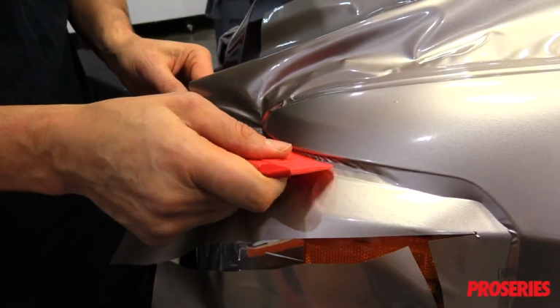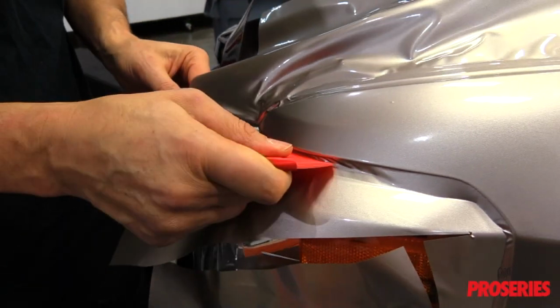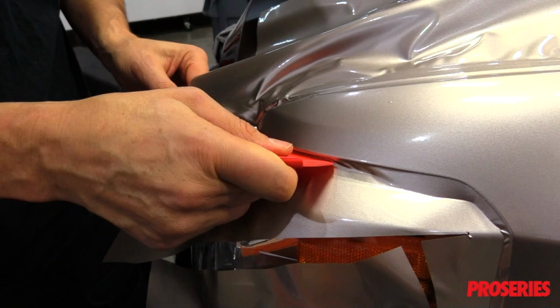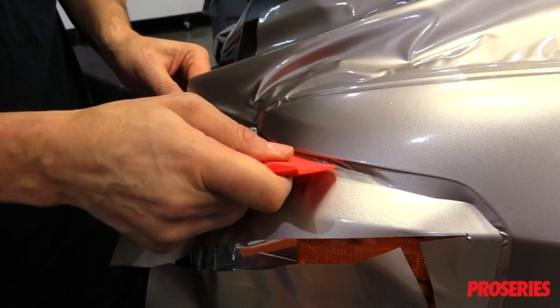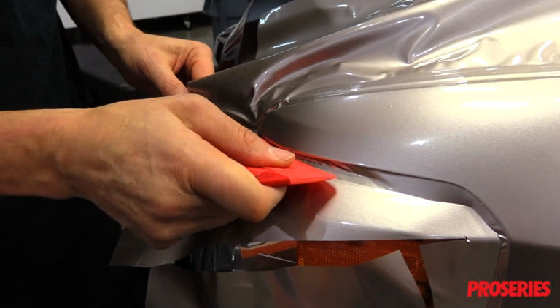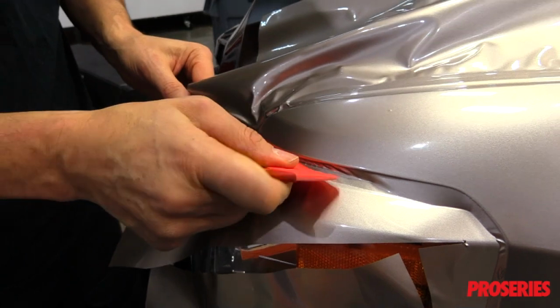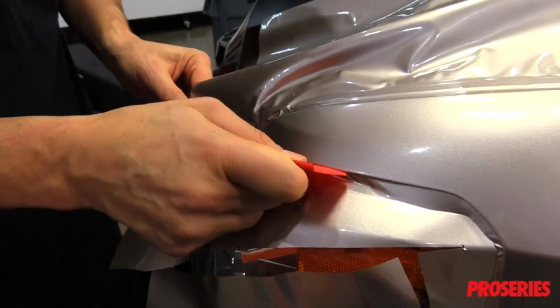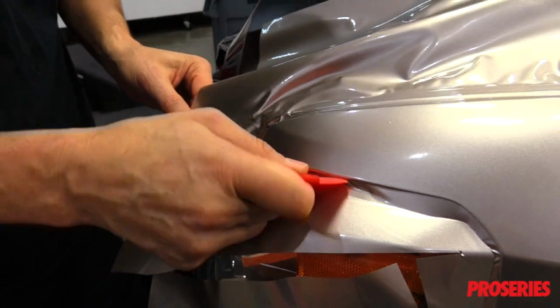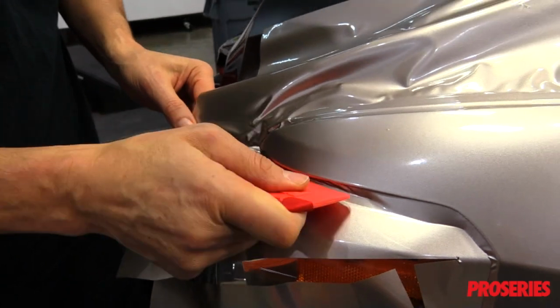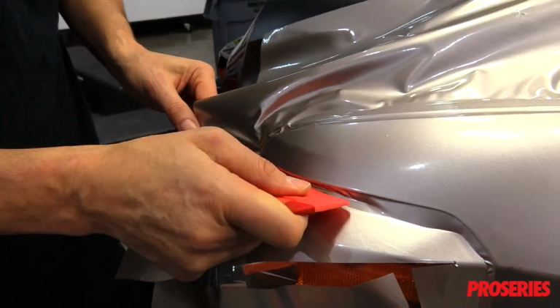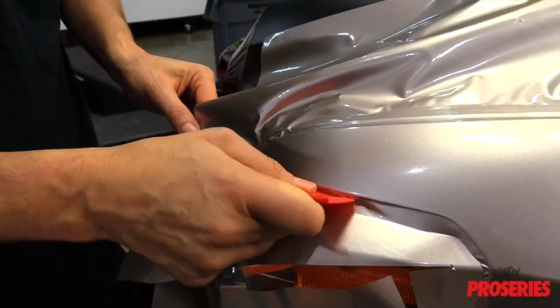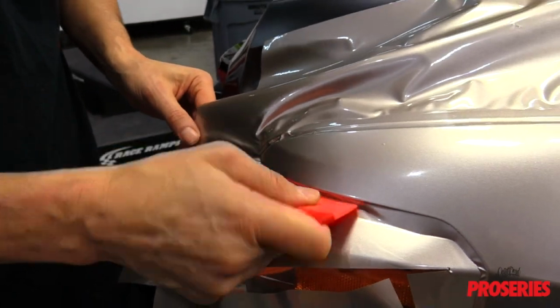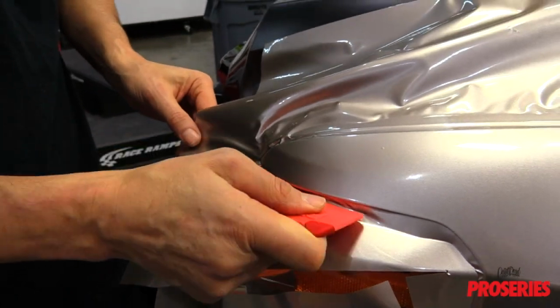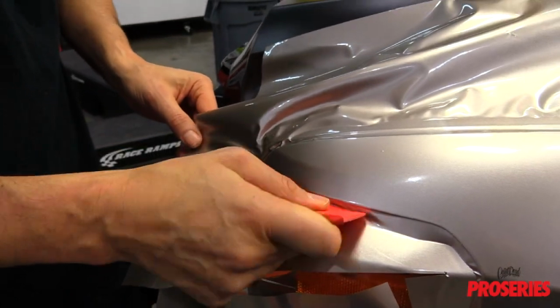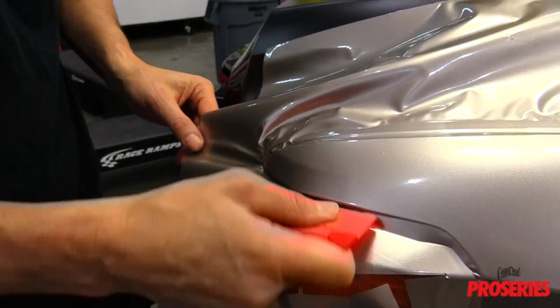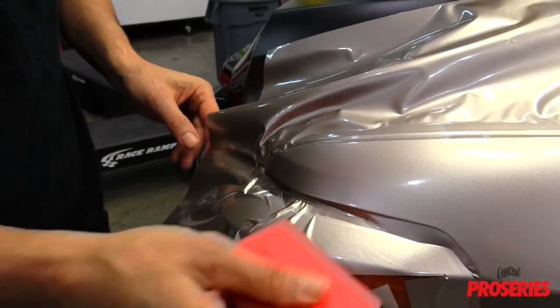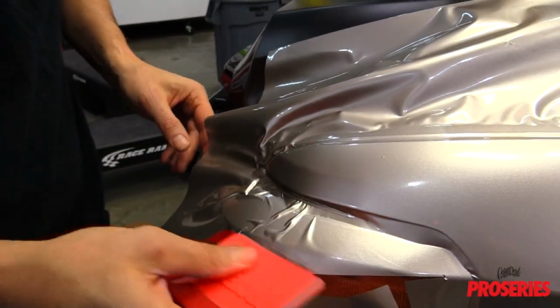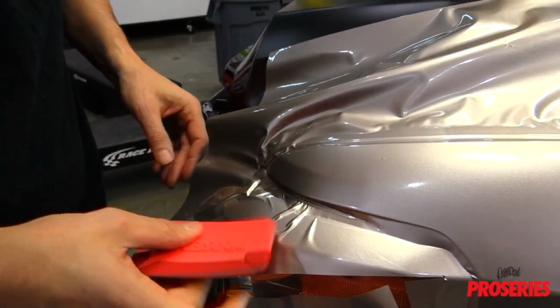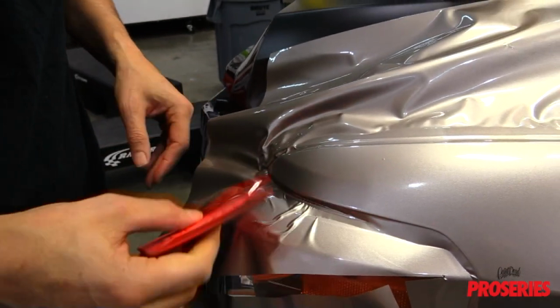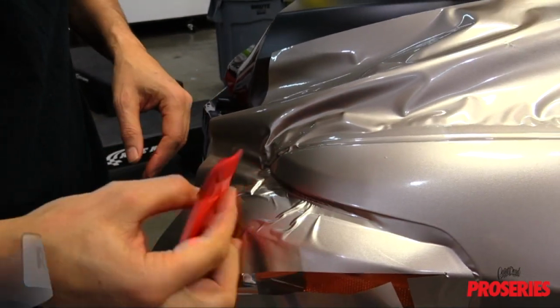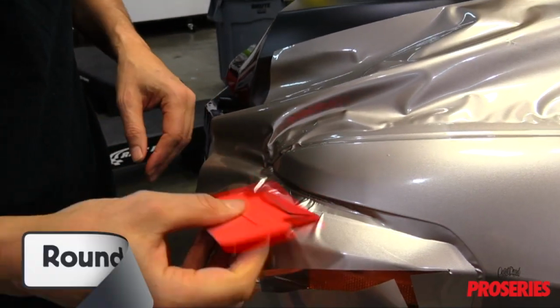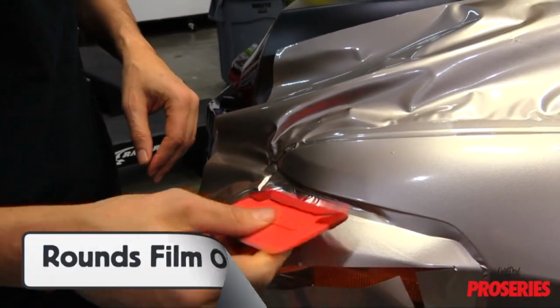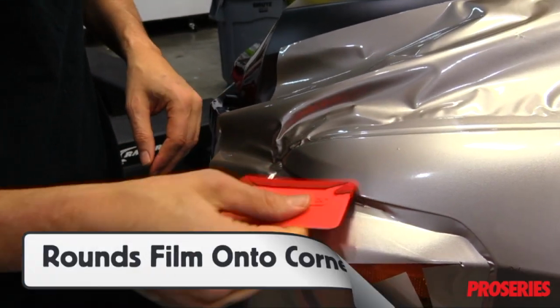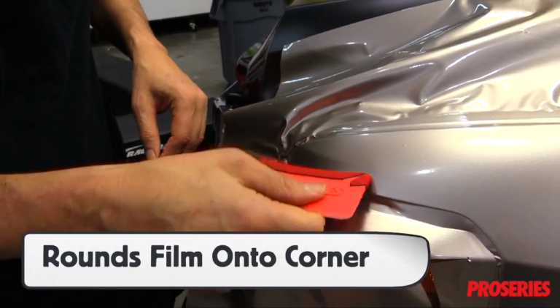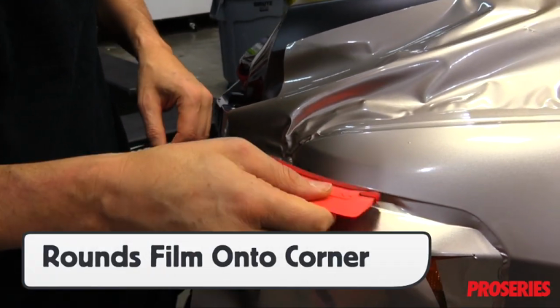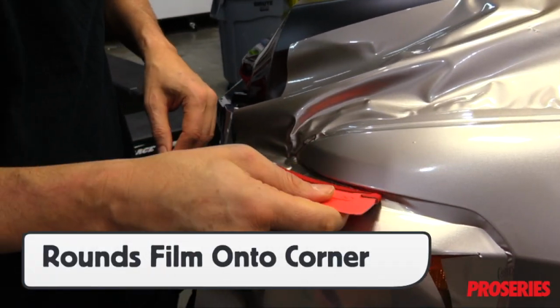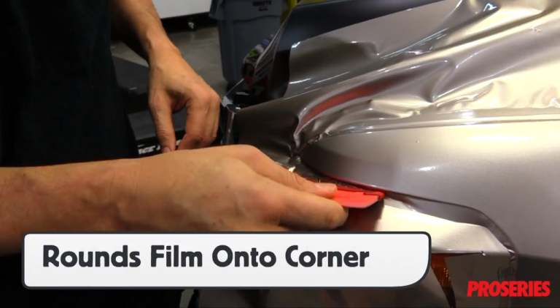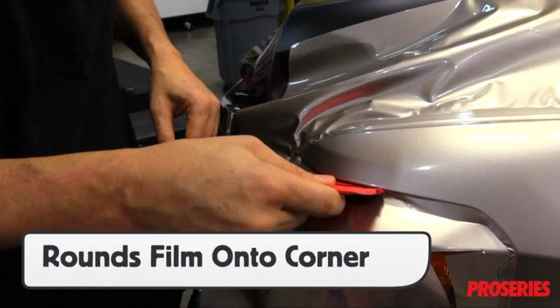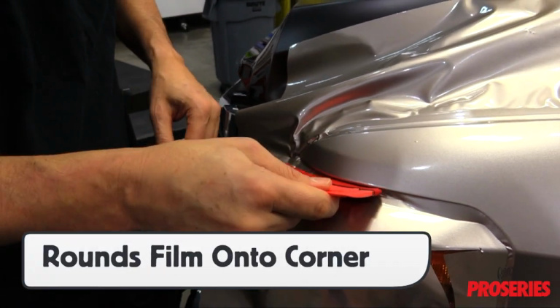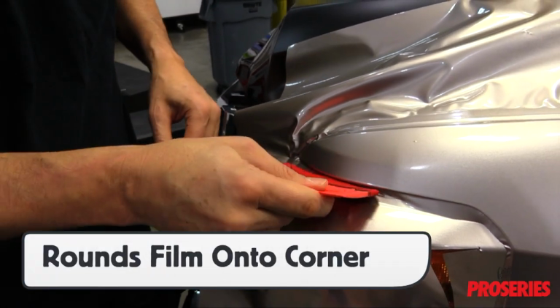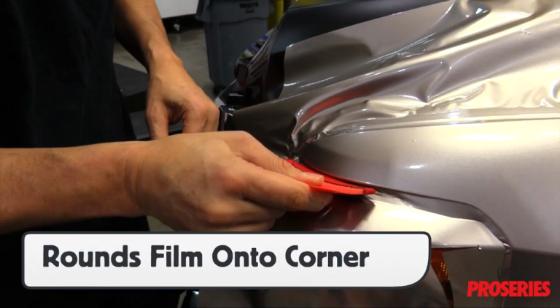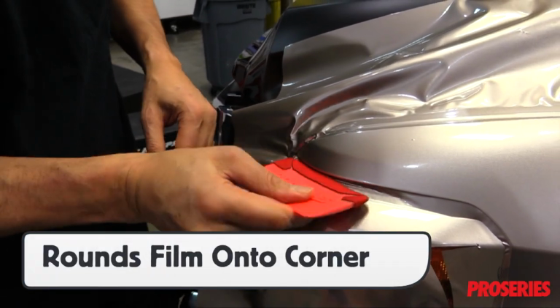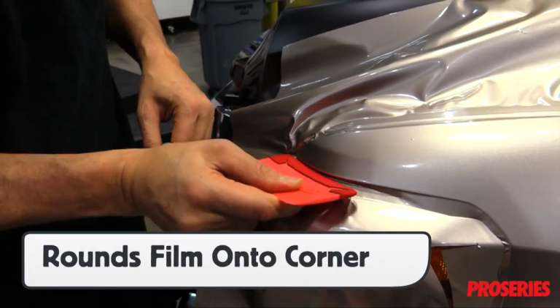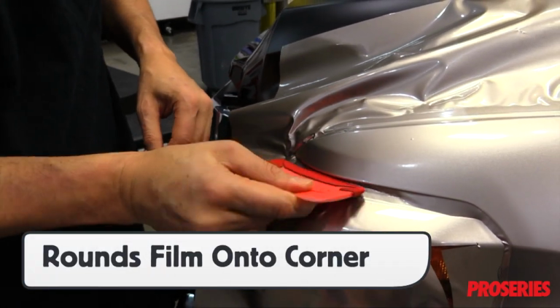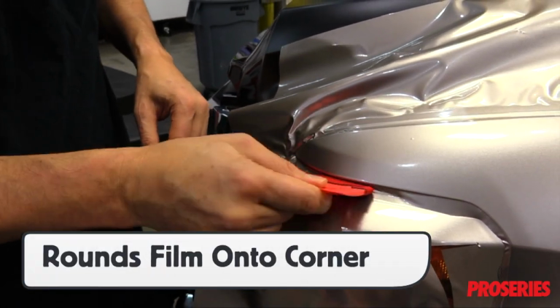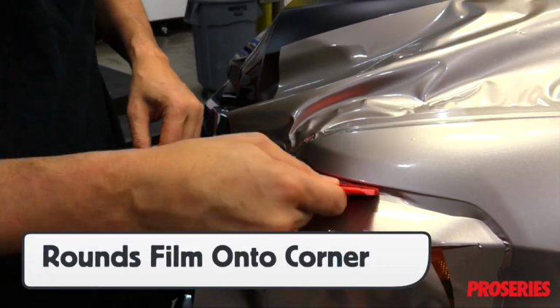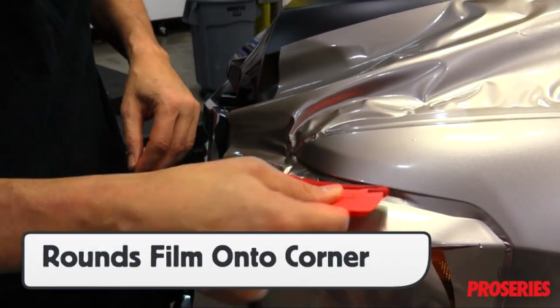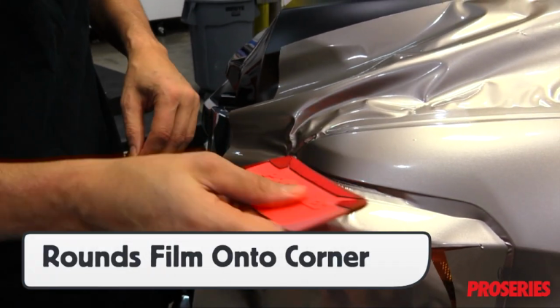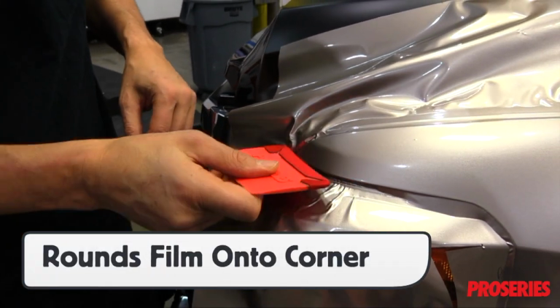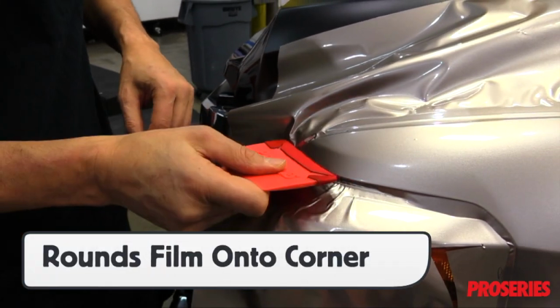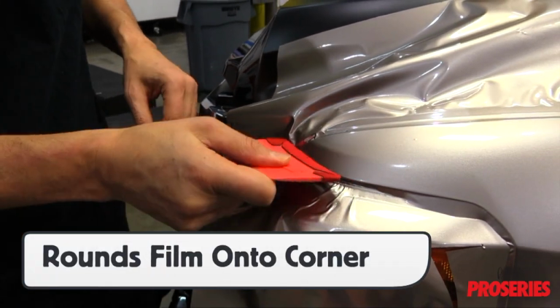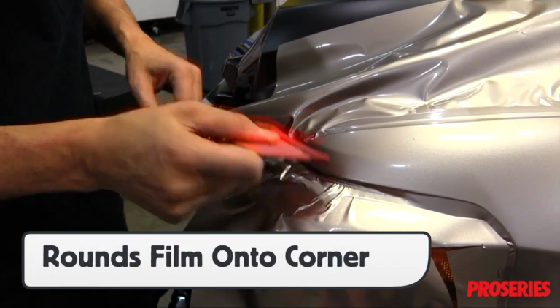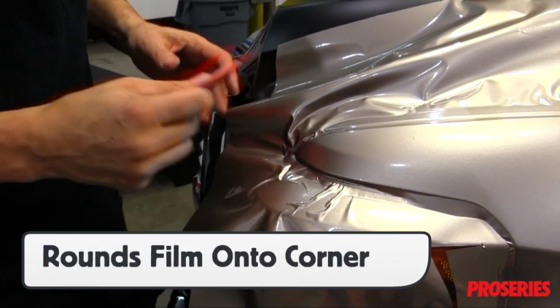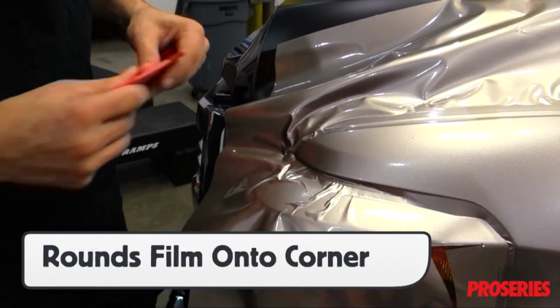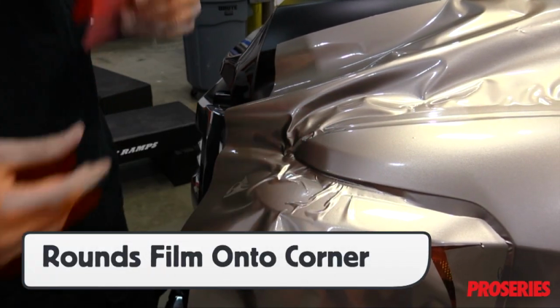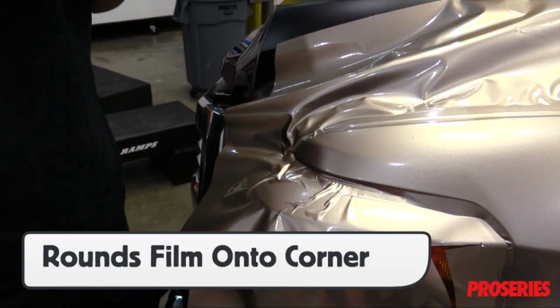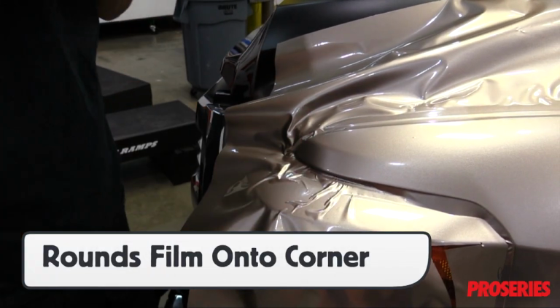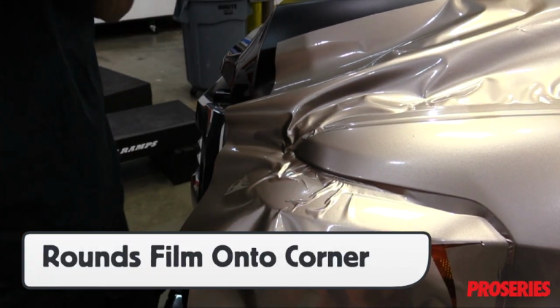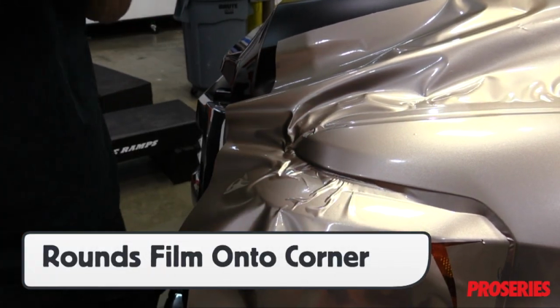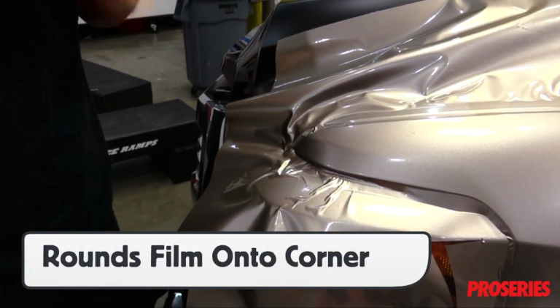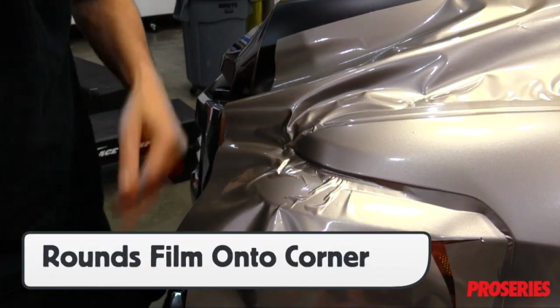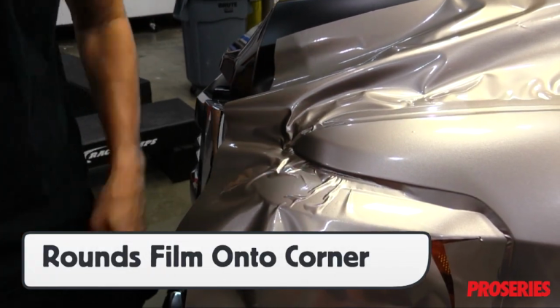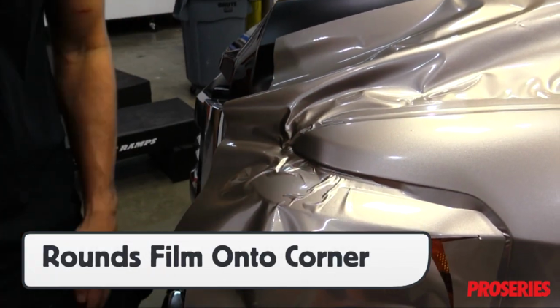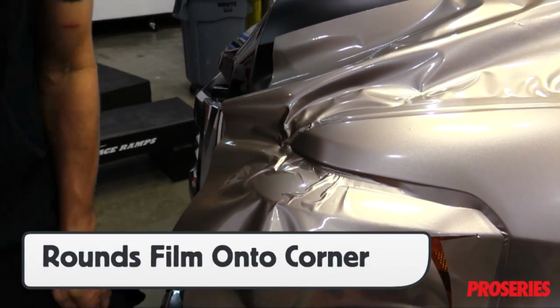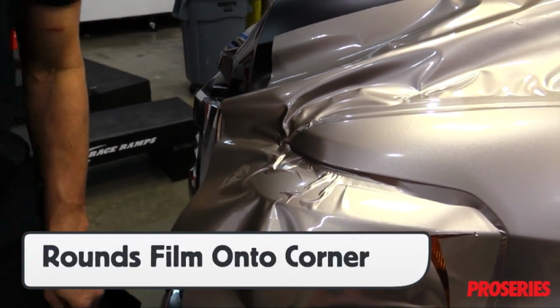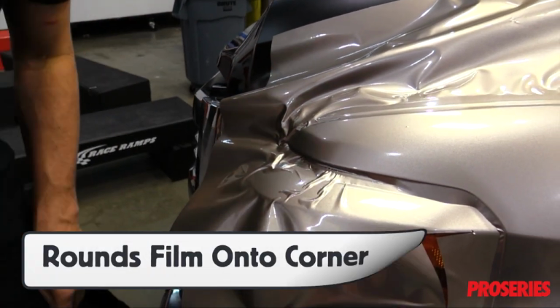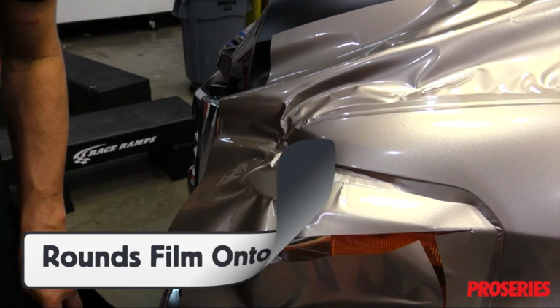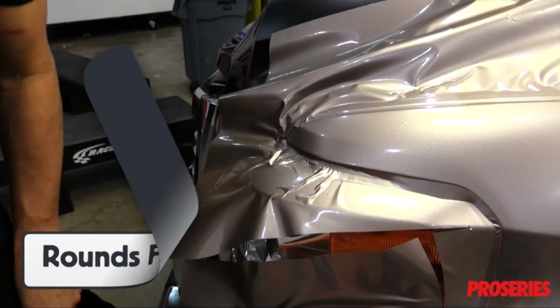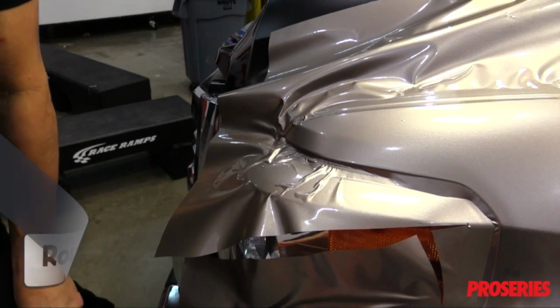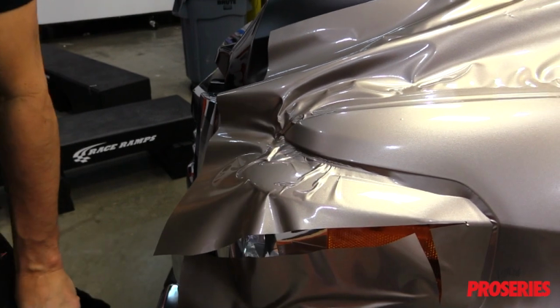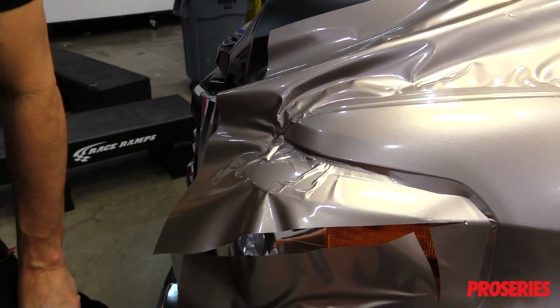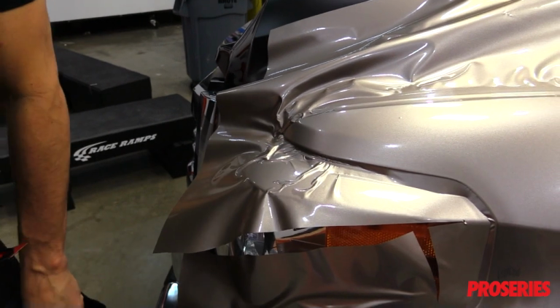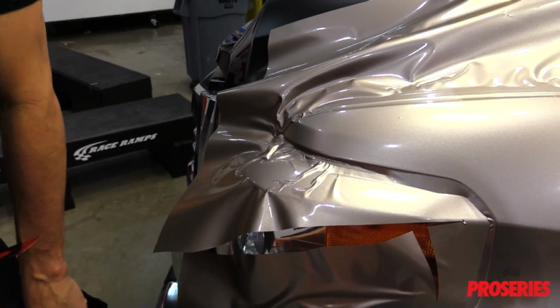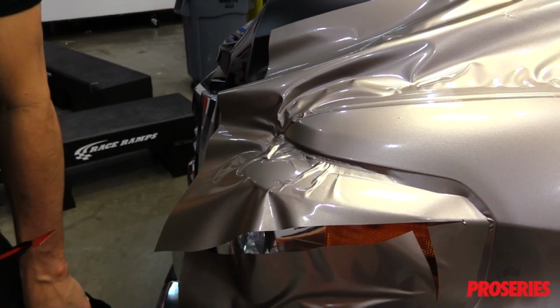Here the film is rounded to this tricky area safely. A harder squeegee could split the film or overstretch it.